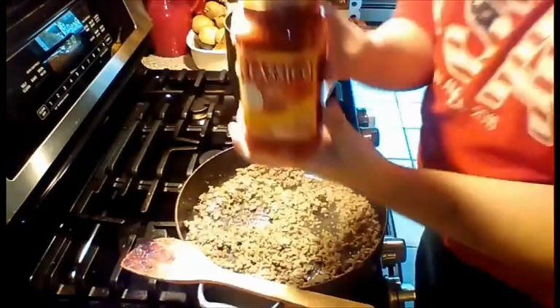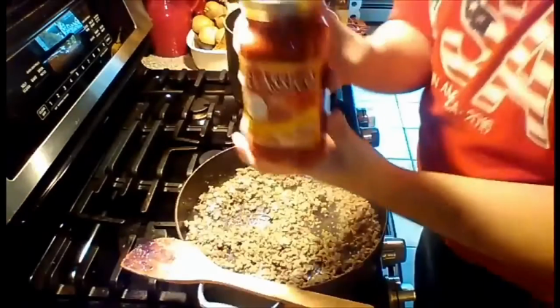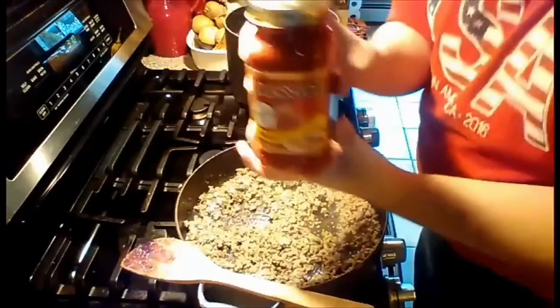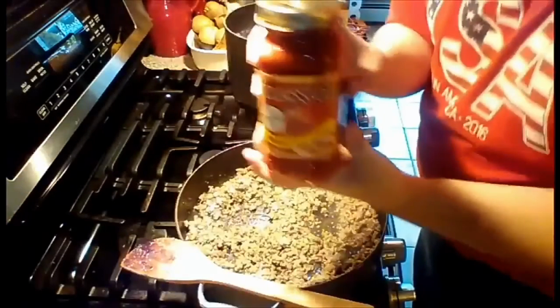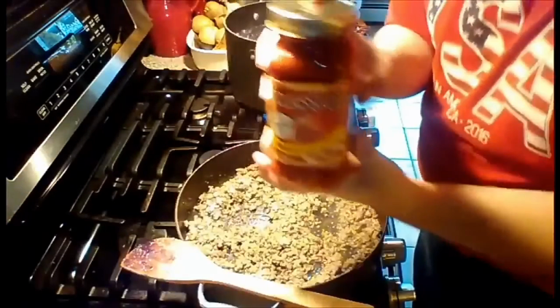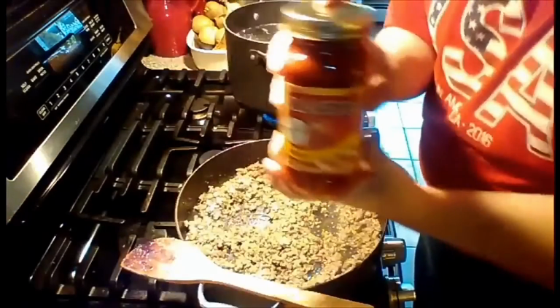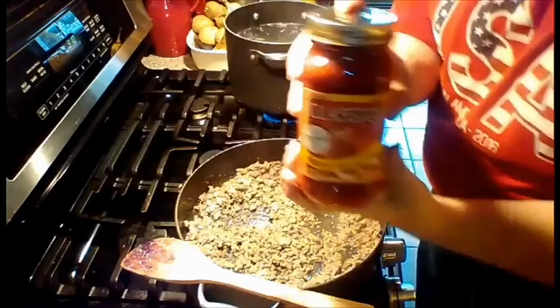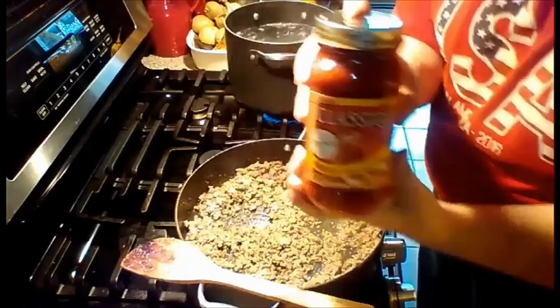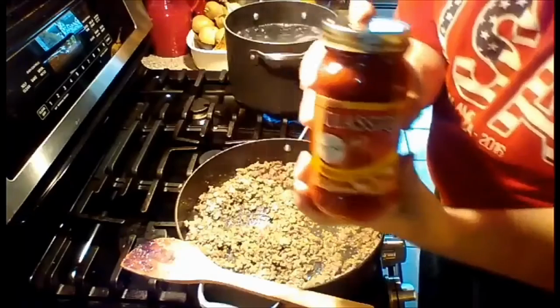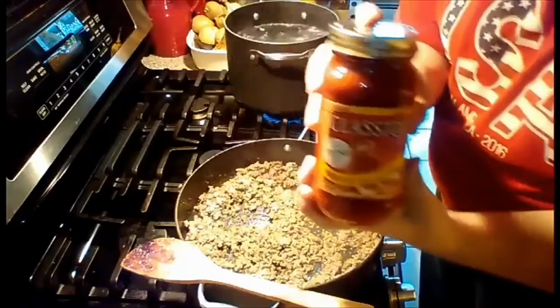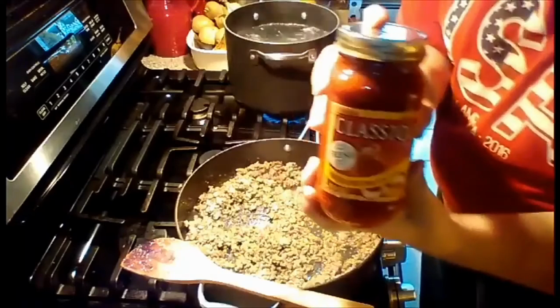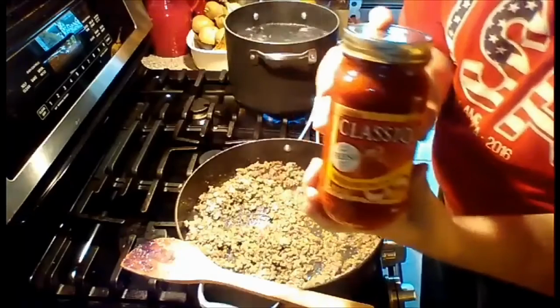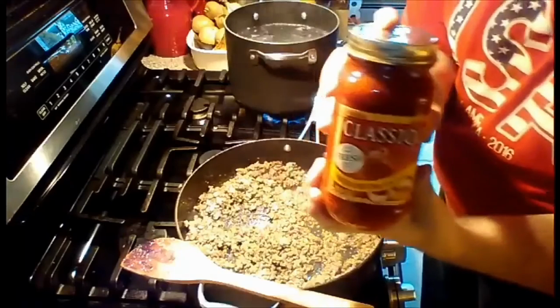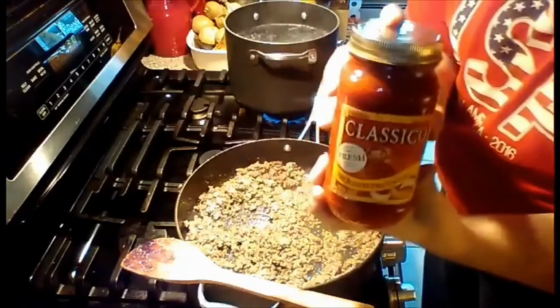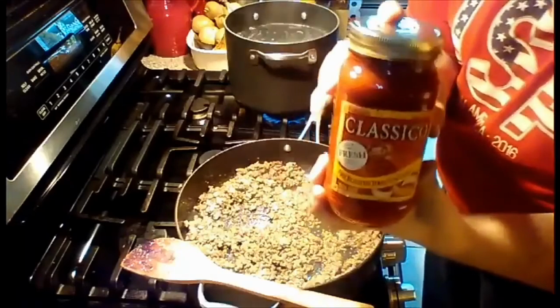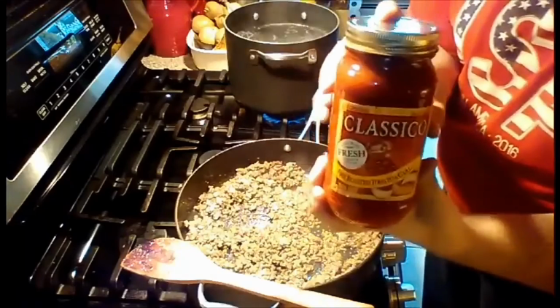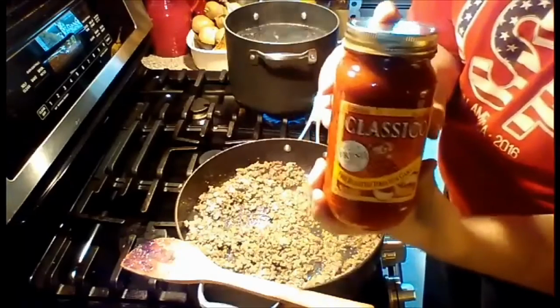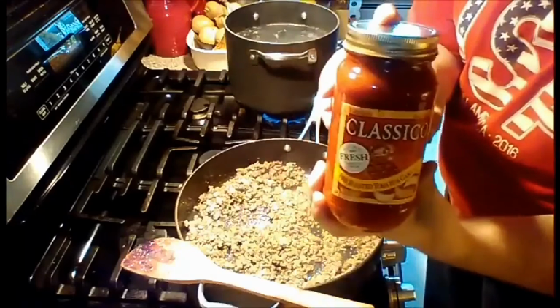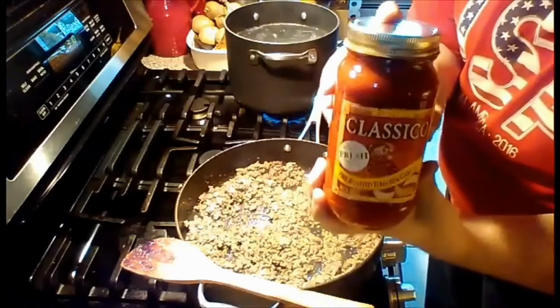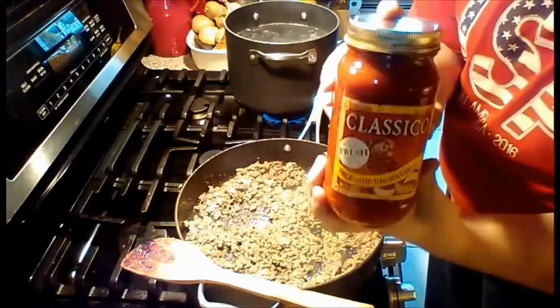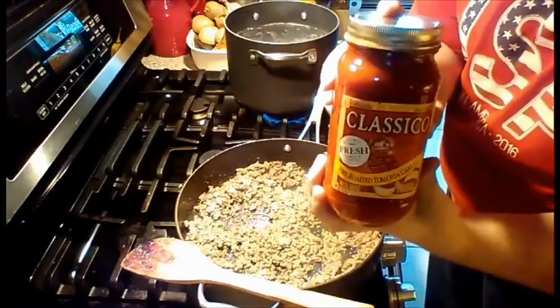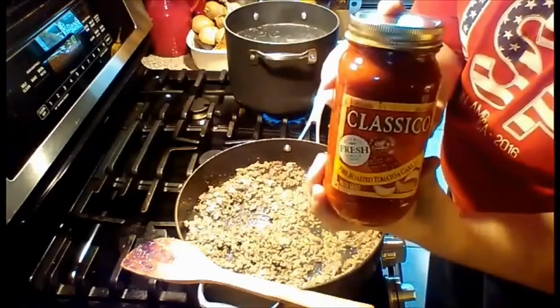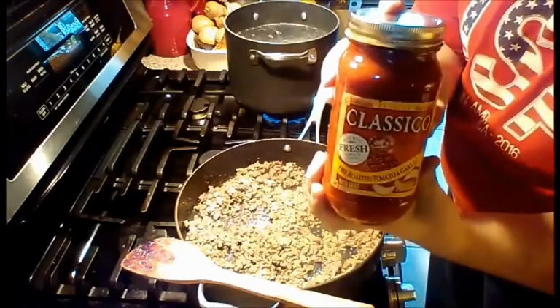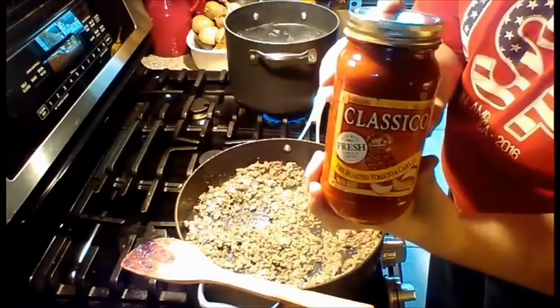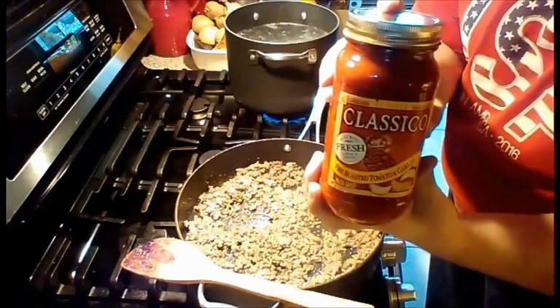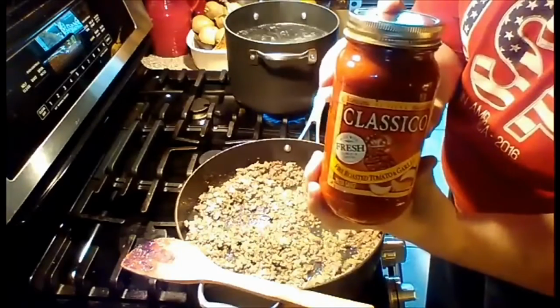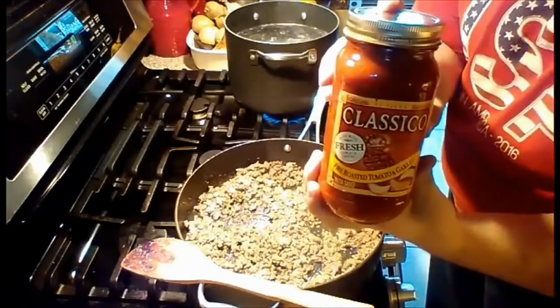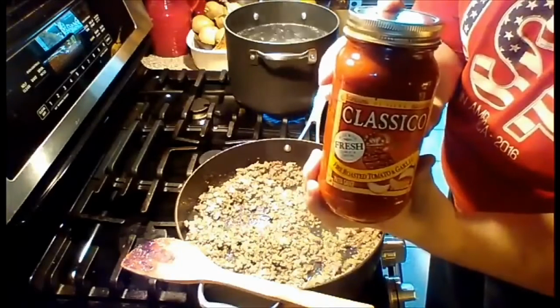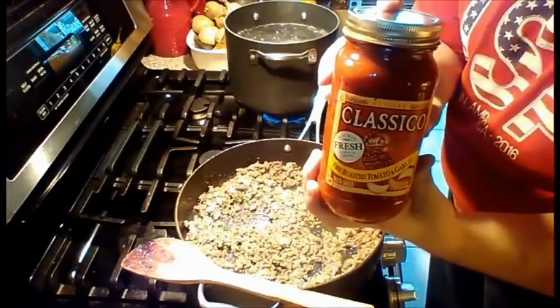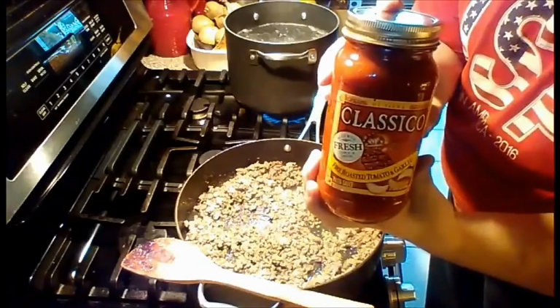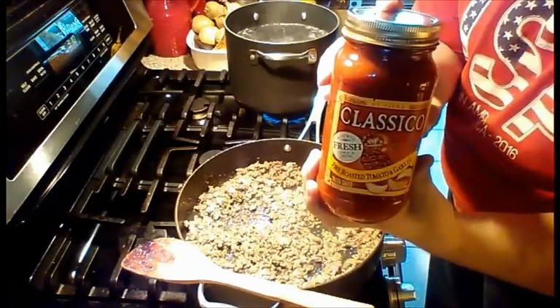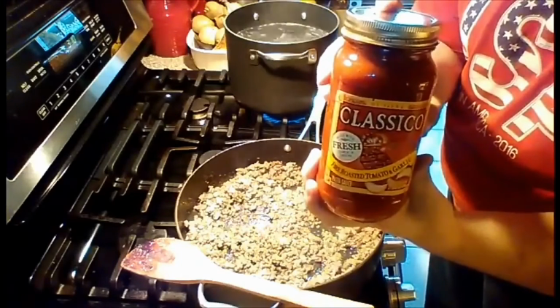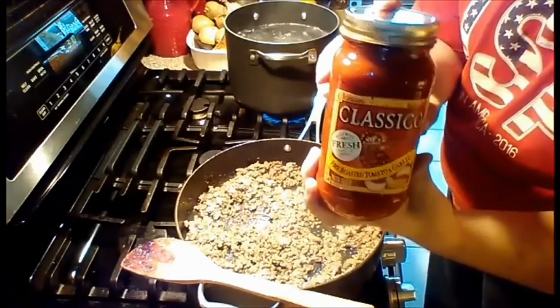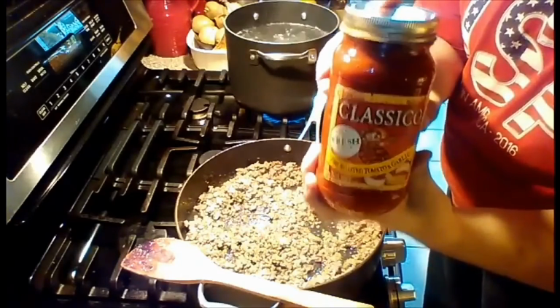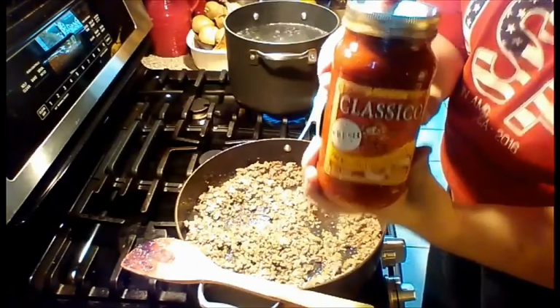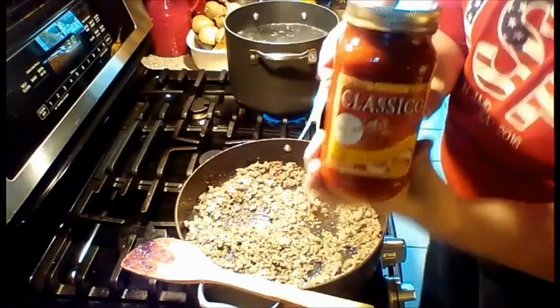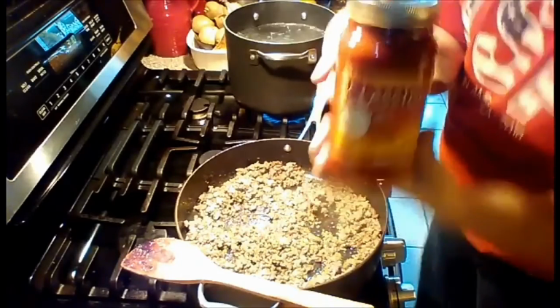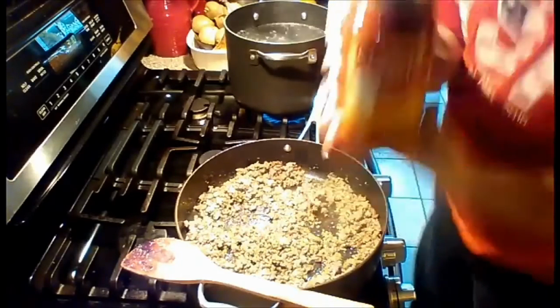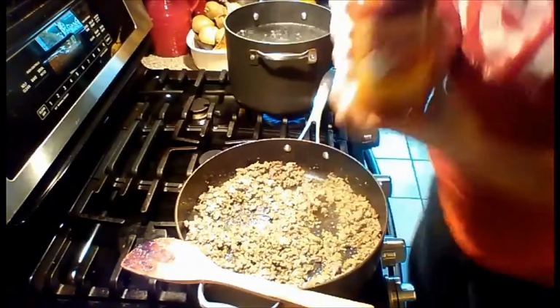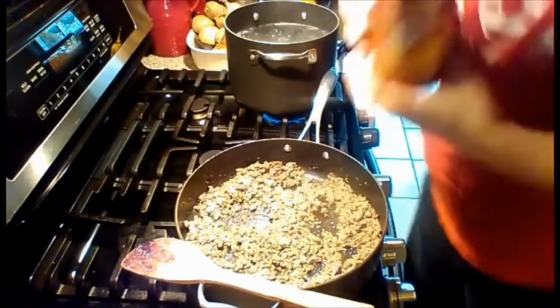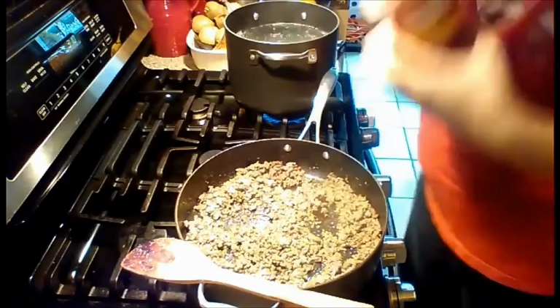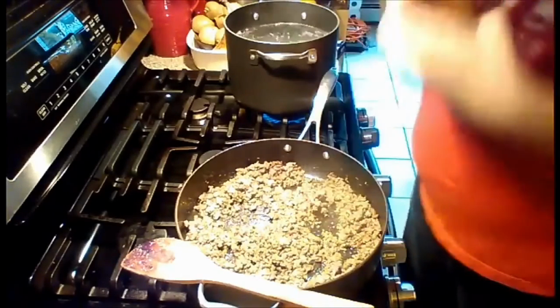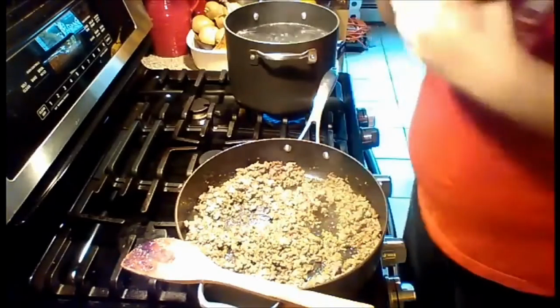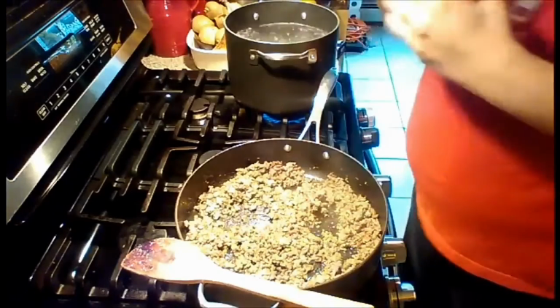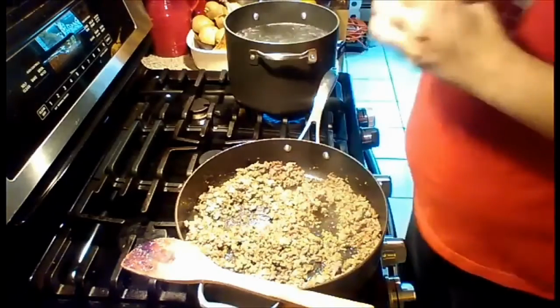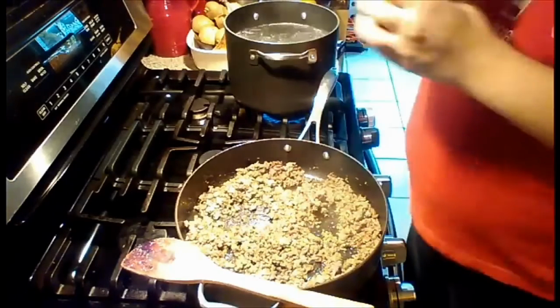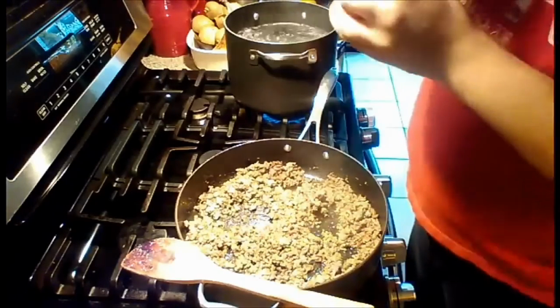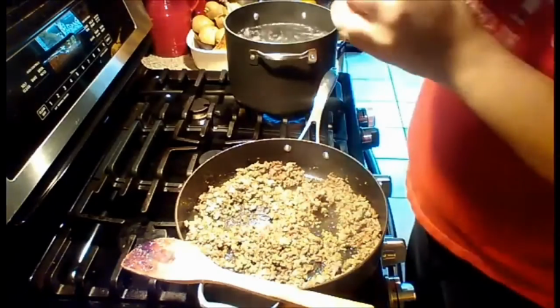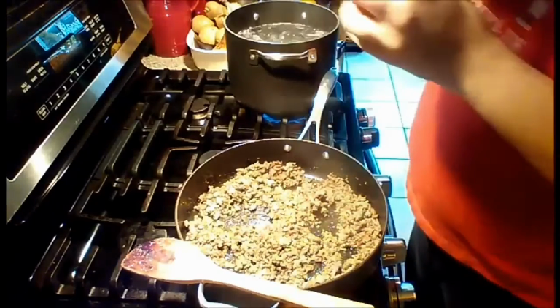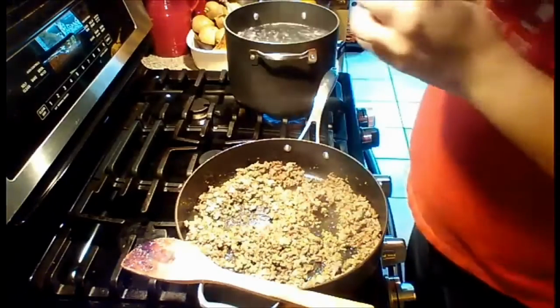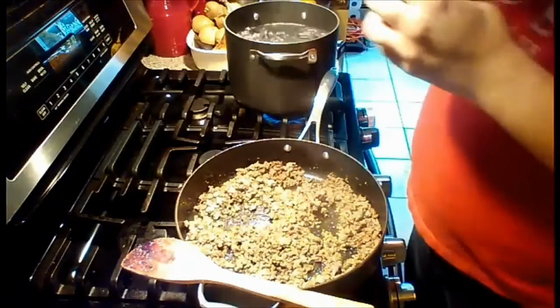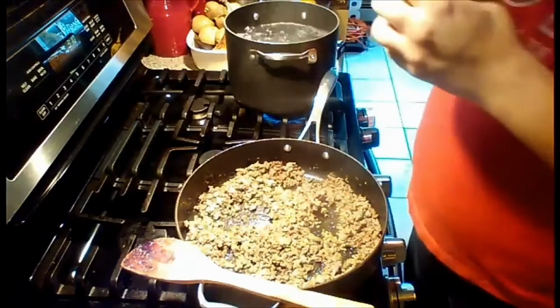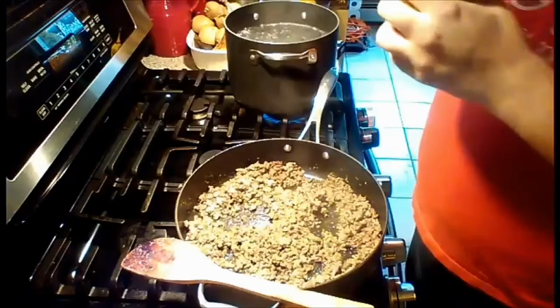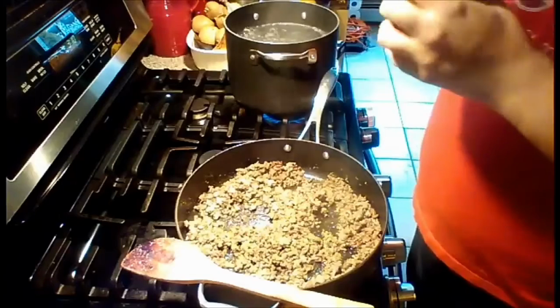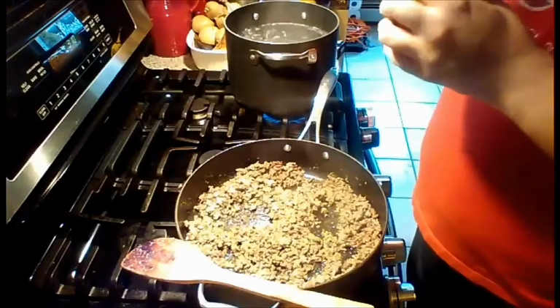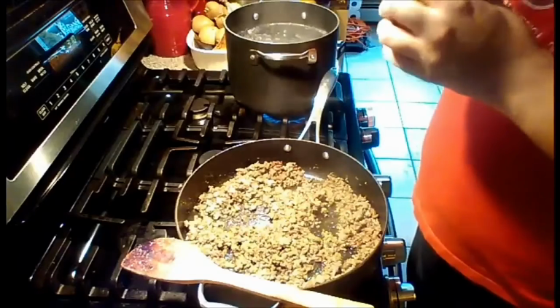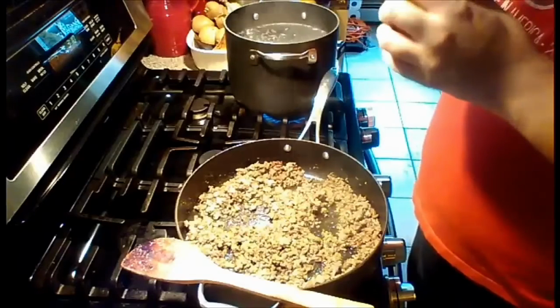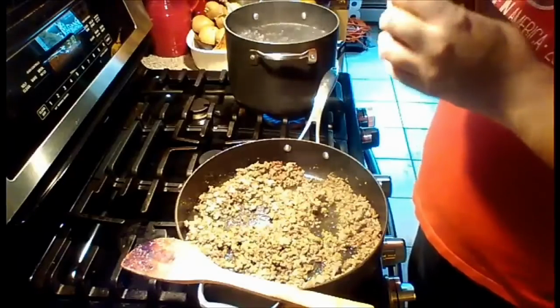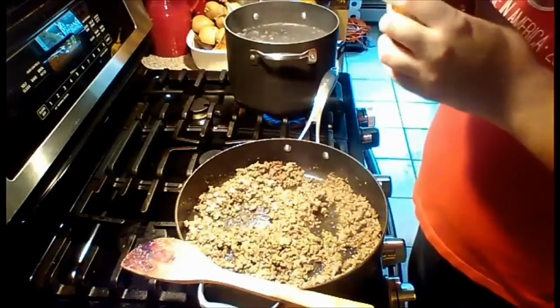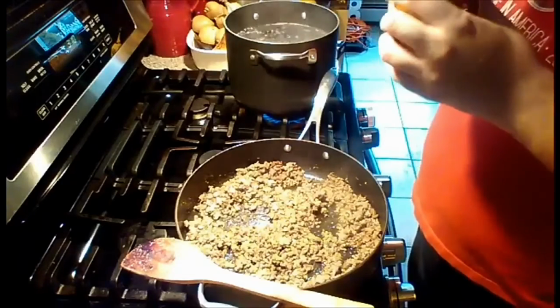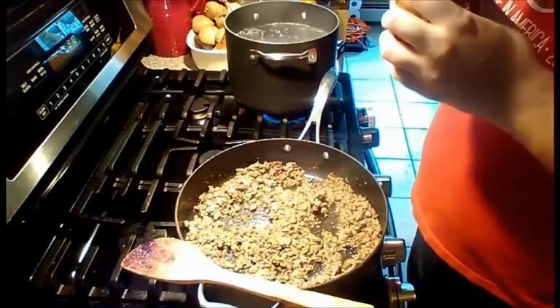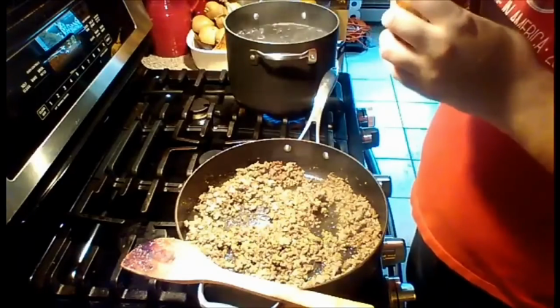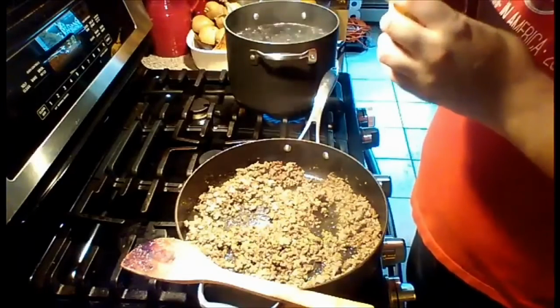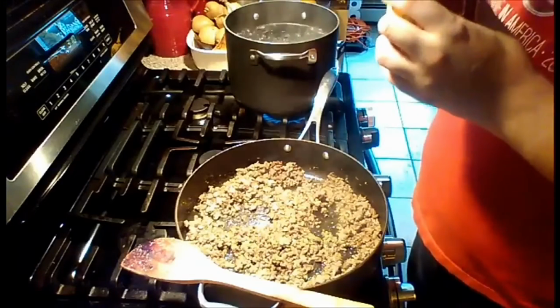We're adding the whole entire jar just because we are making 16 ounces of spaghetti.